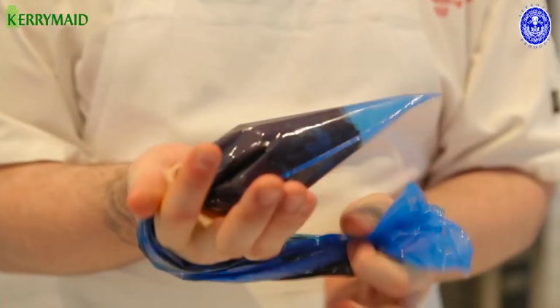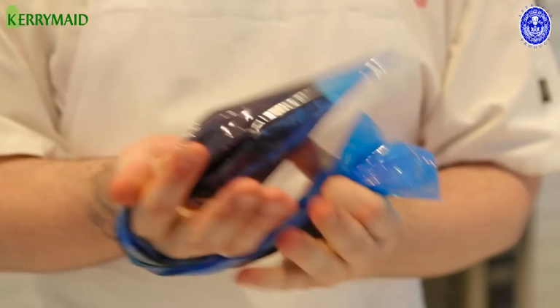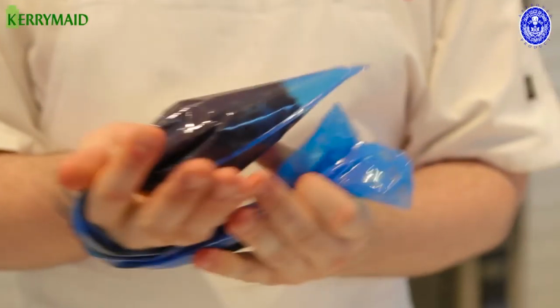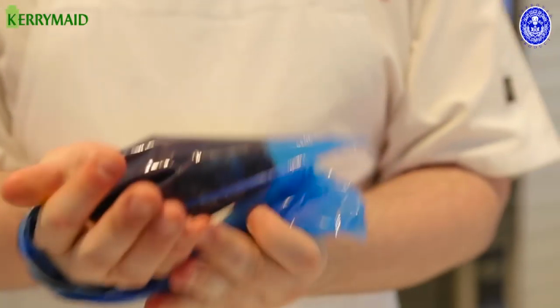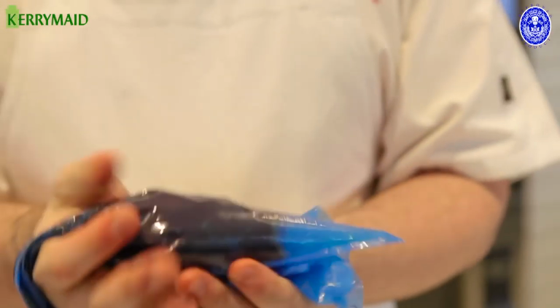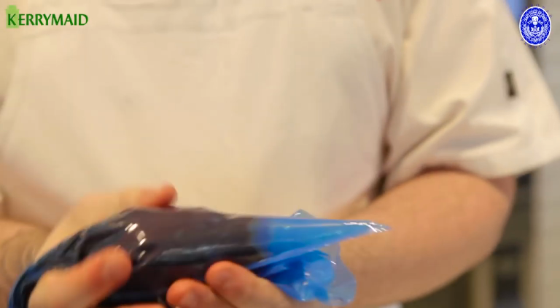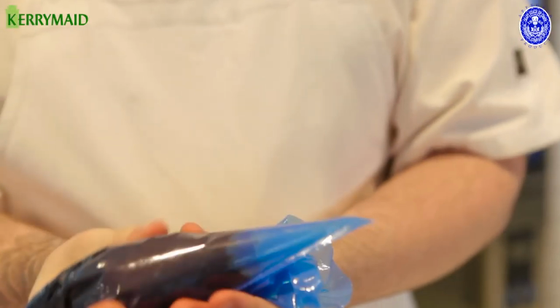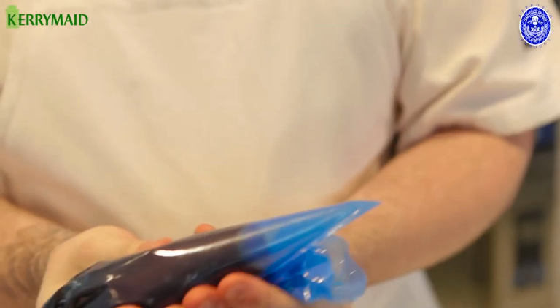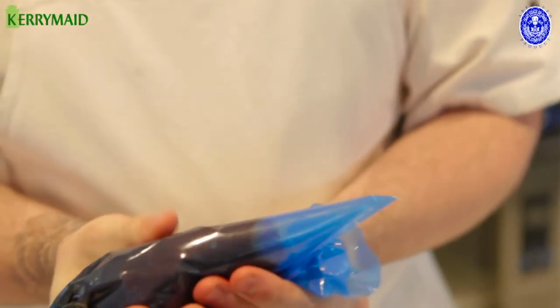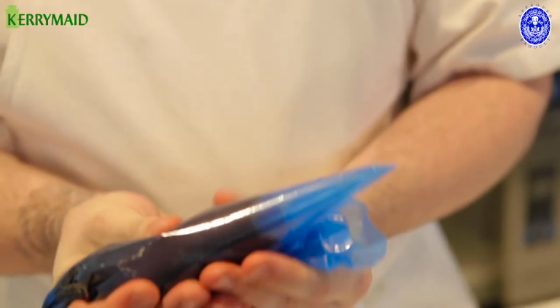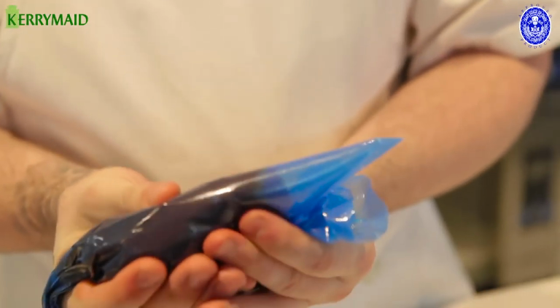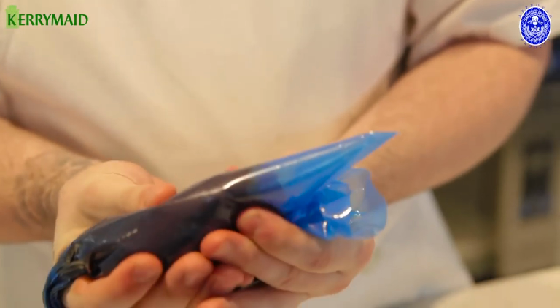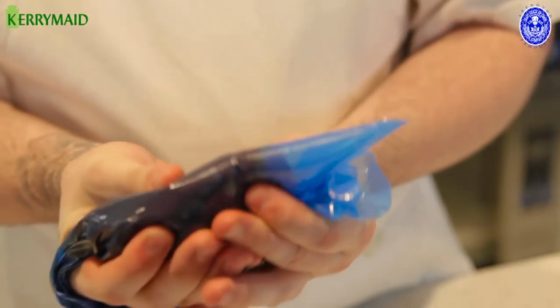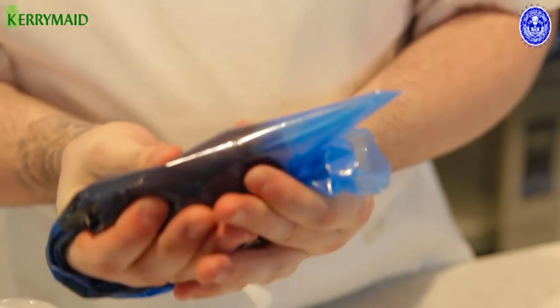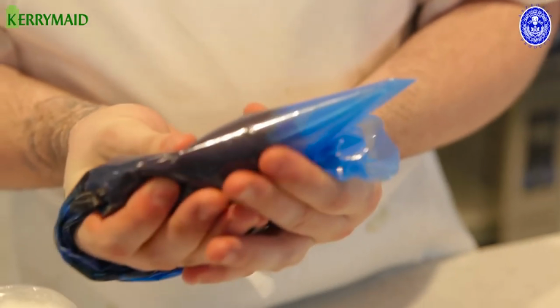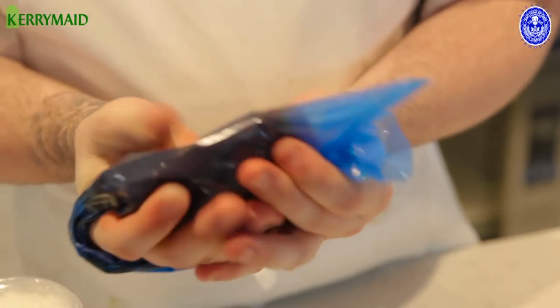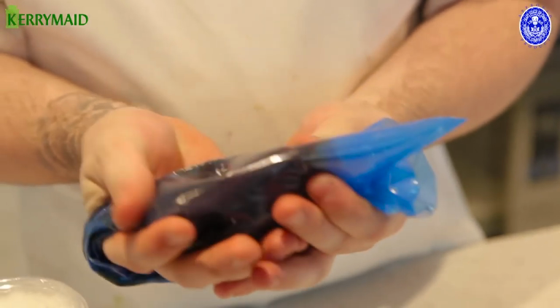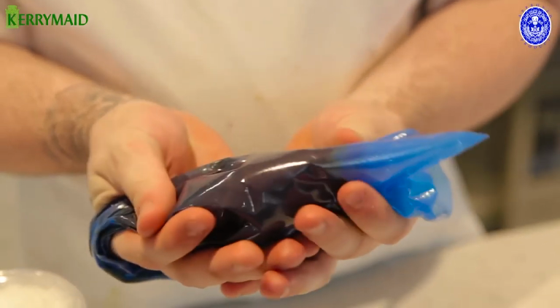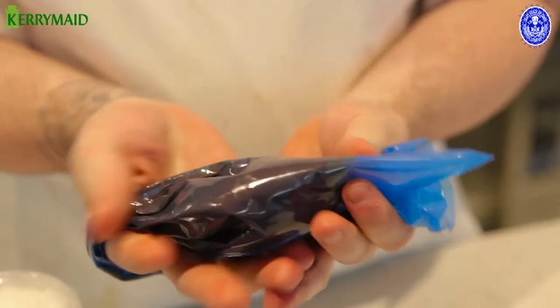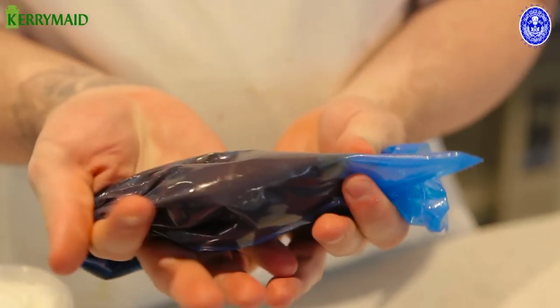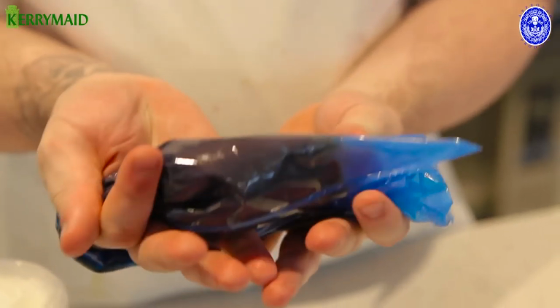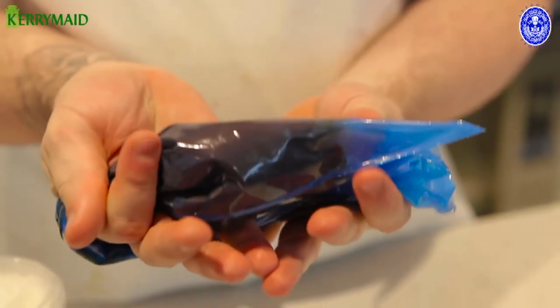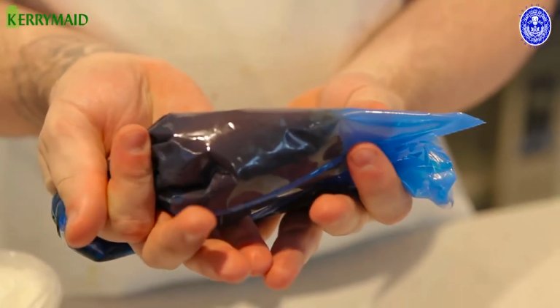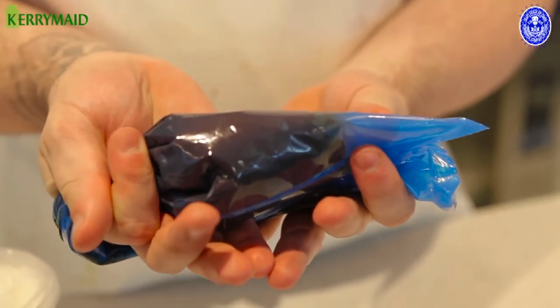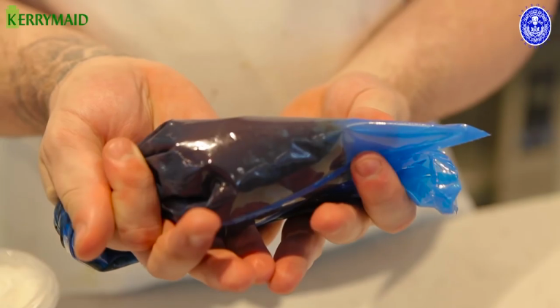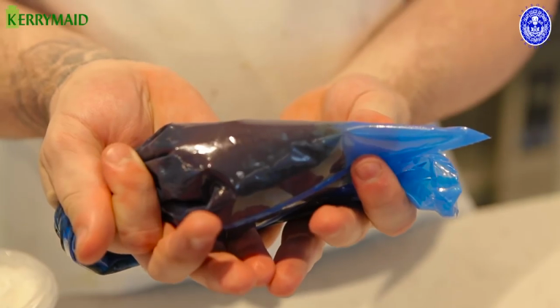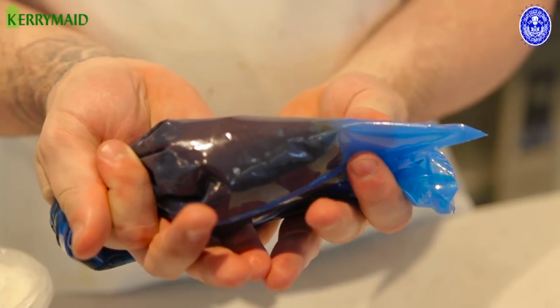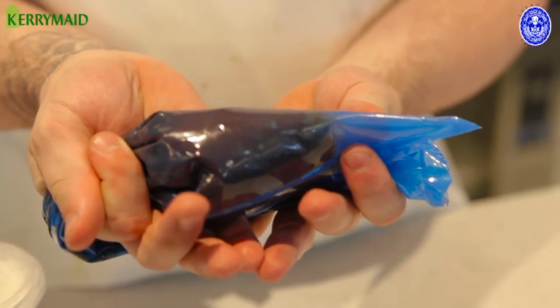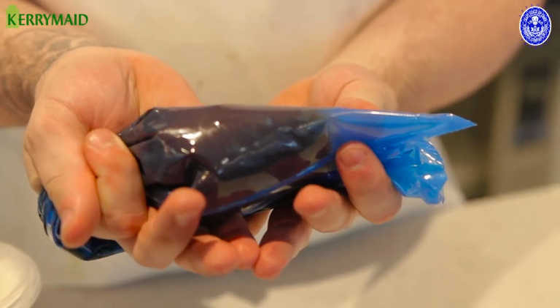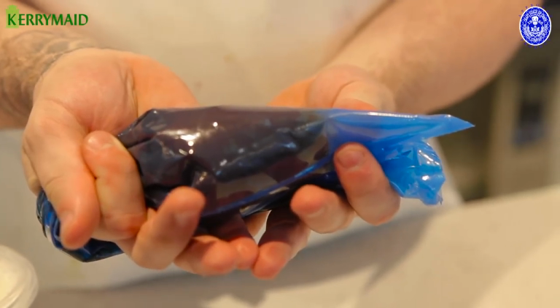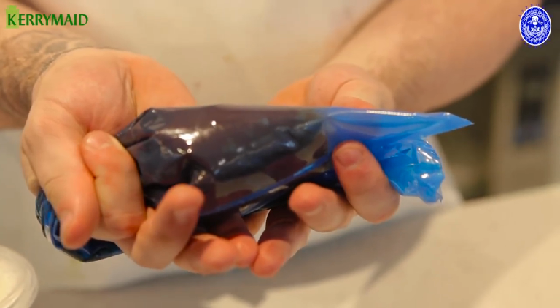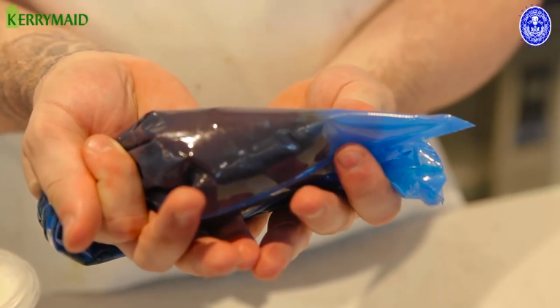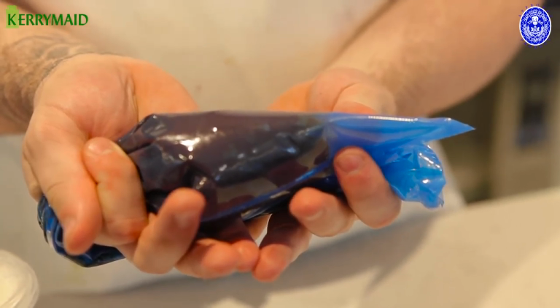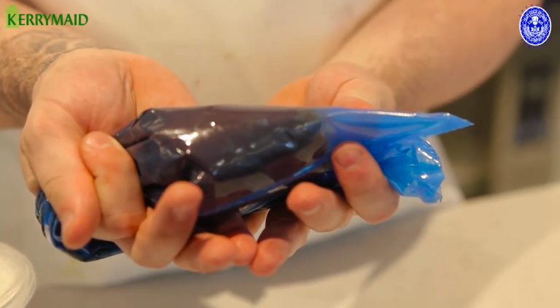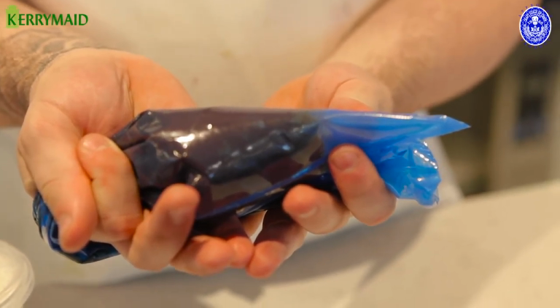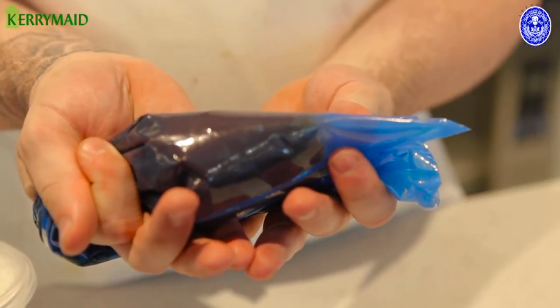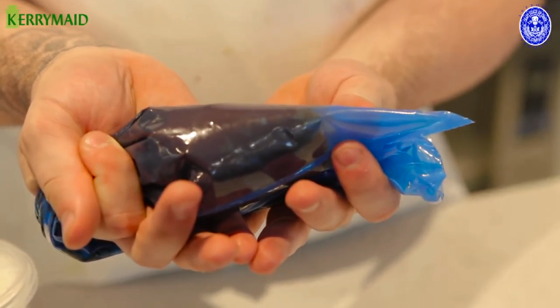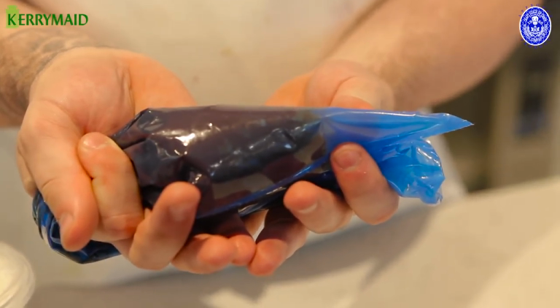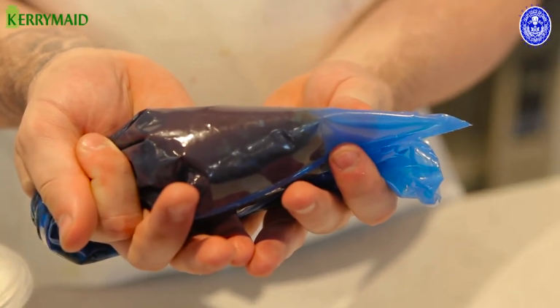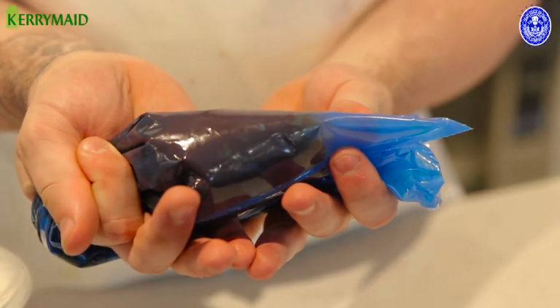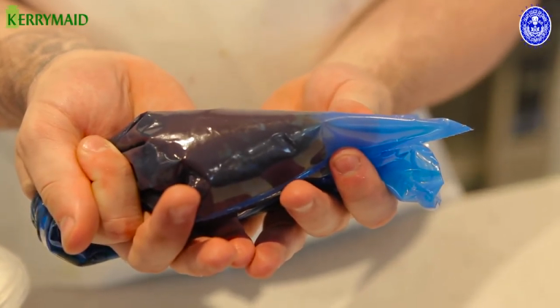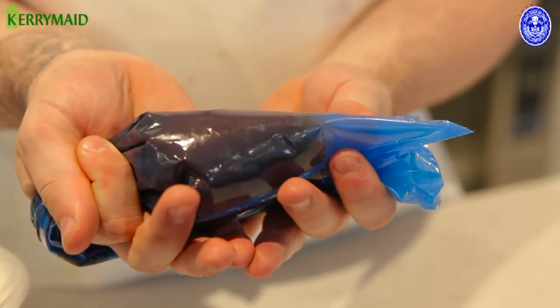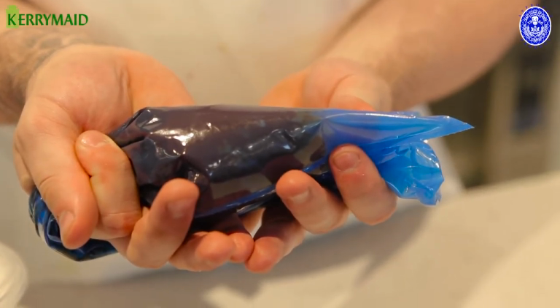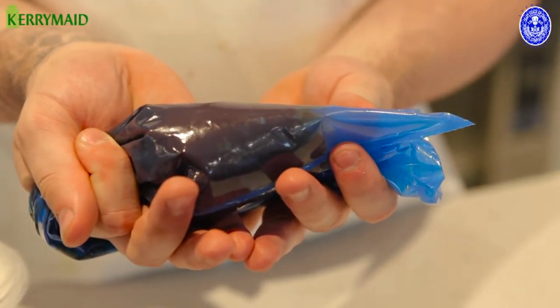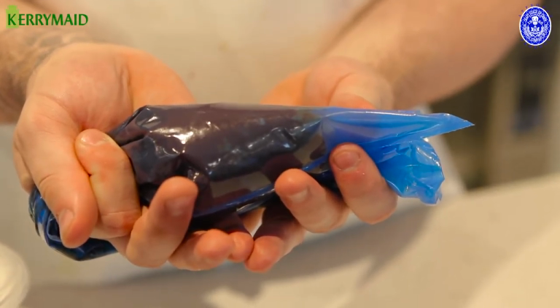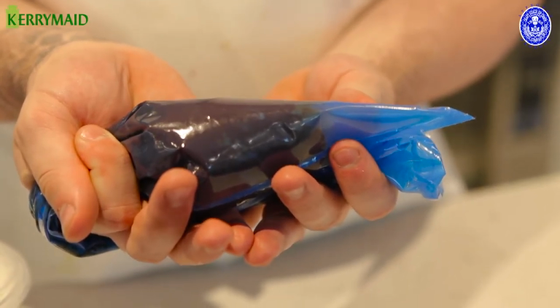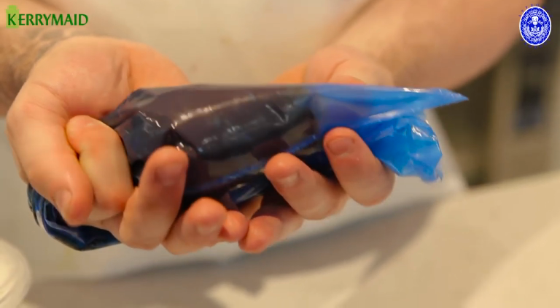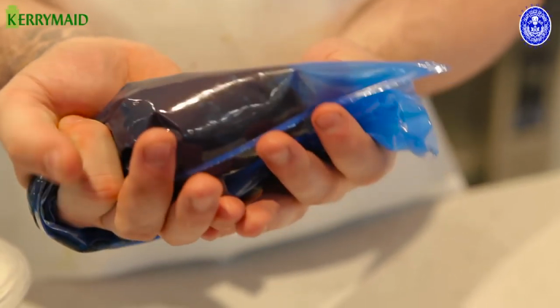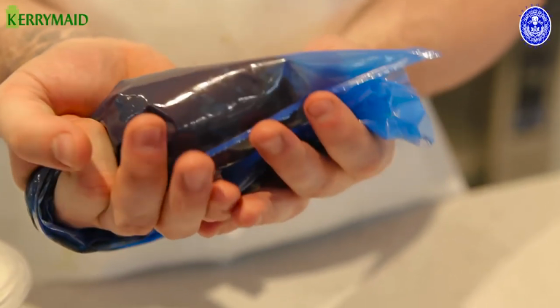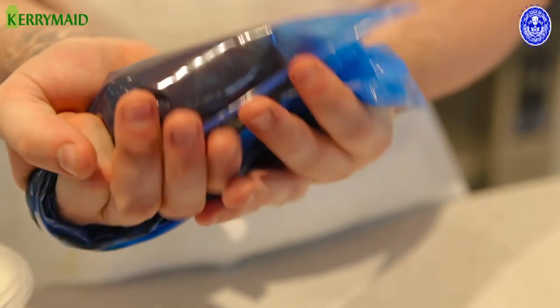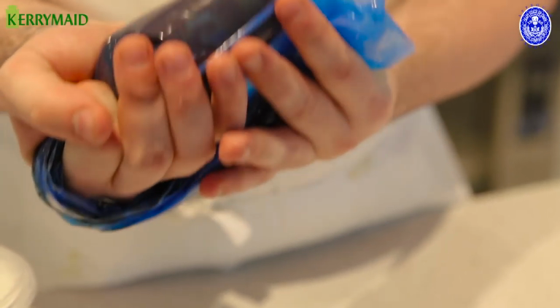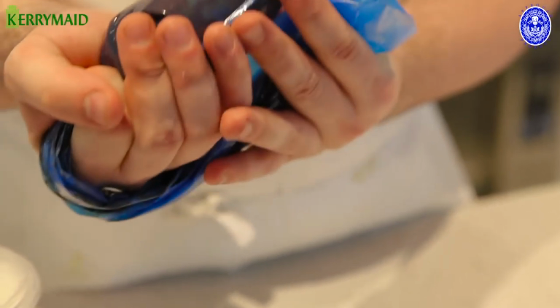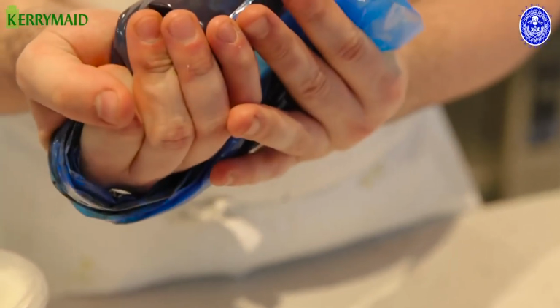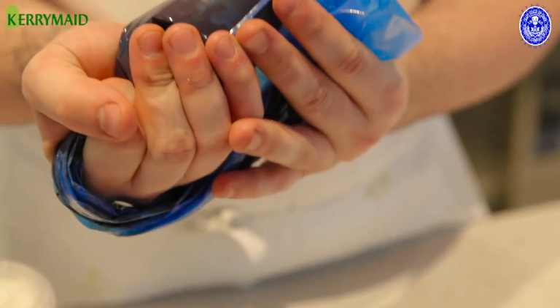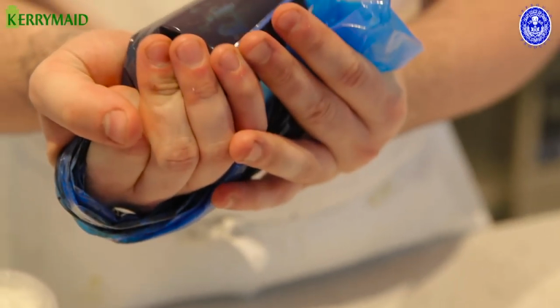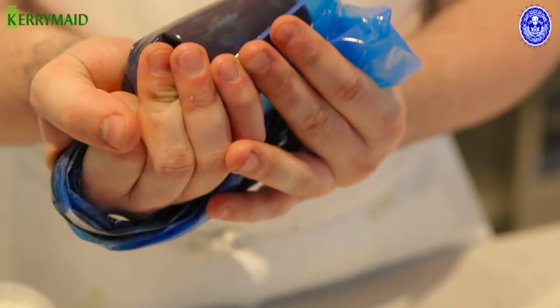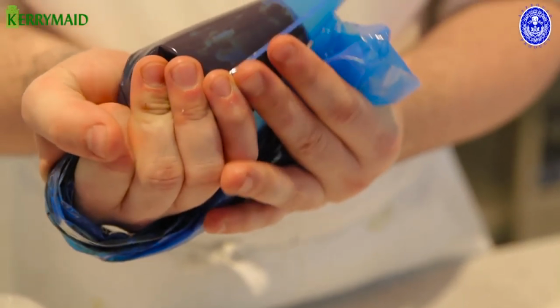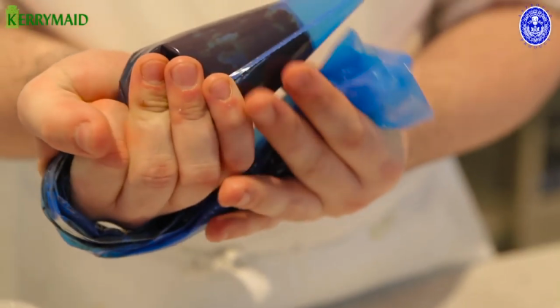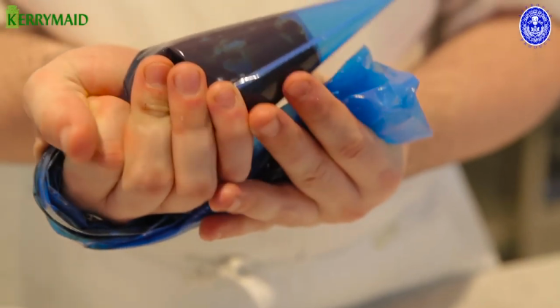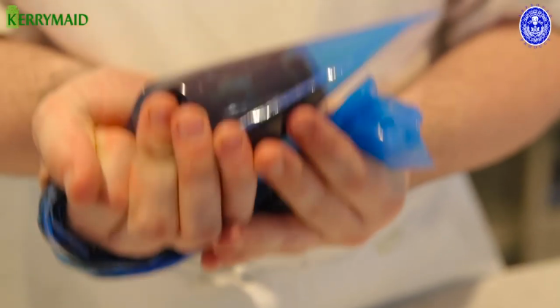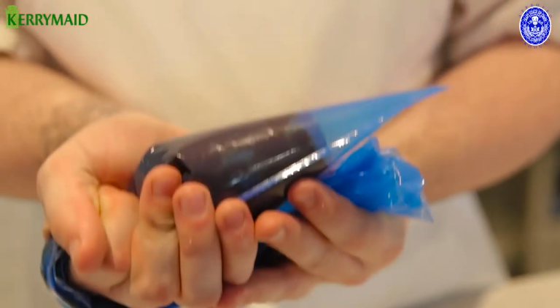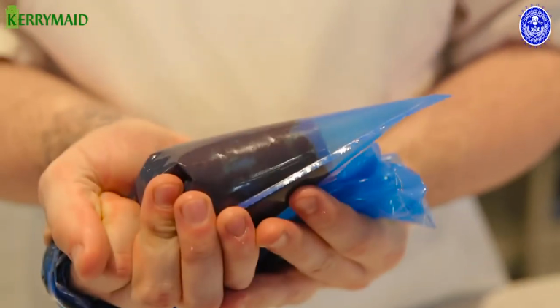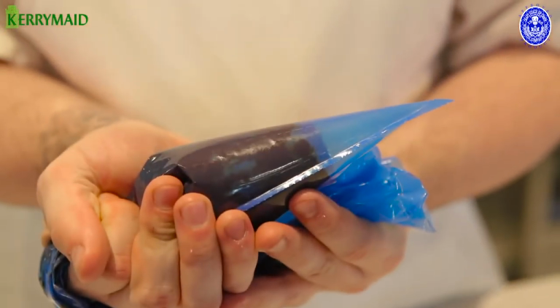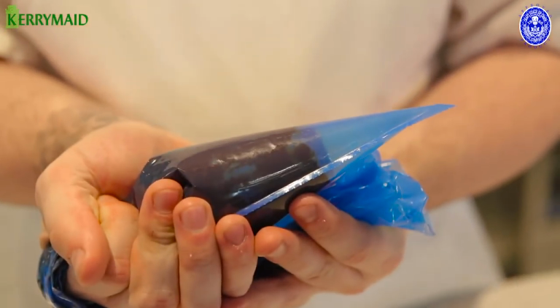So this is our ganache — it's now nice and set. We've just taken this from the fridge and it's ready for when we plate up.